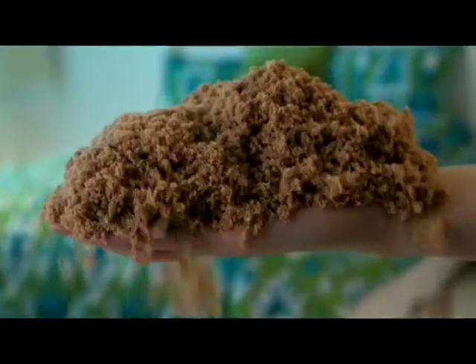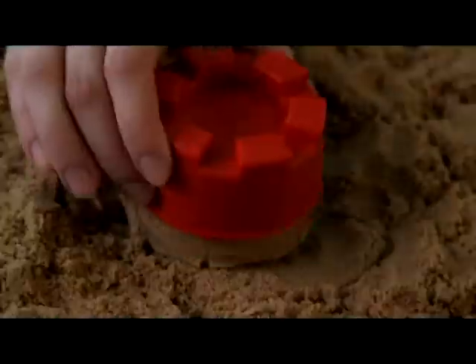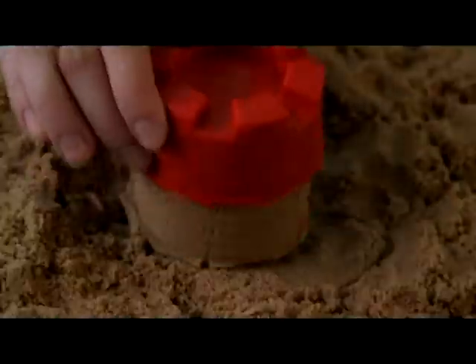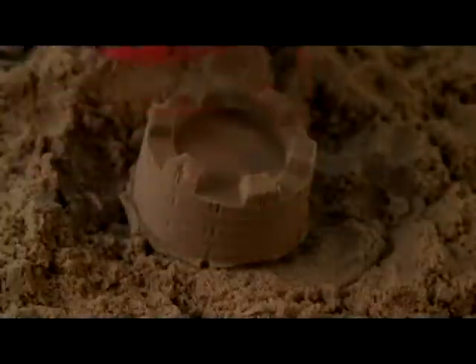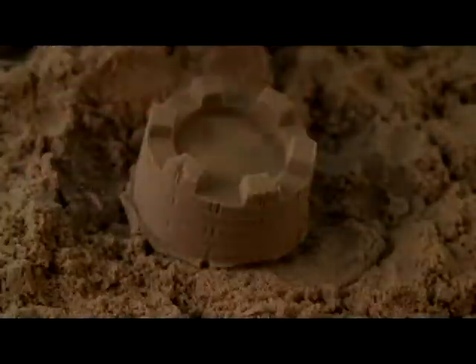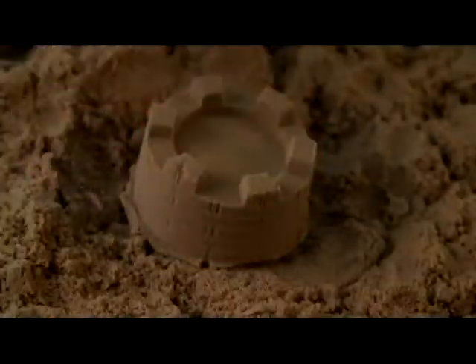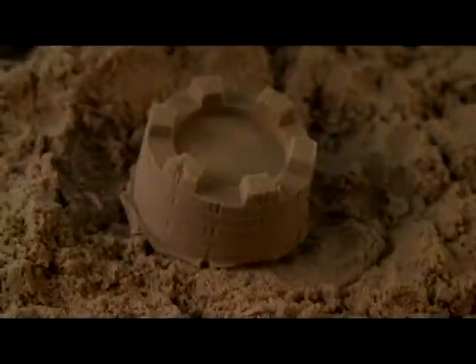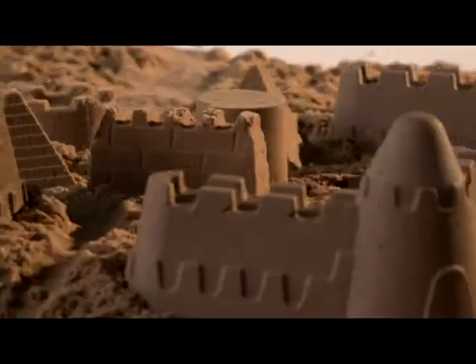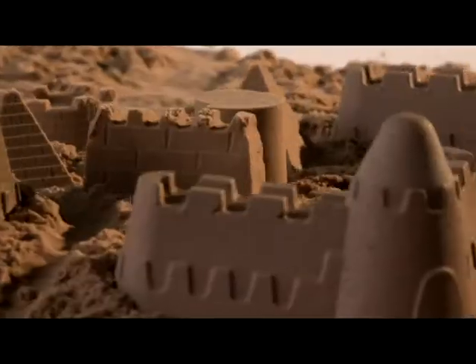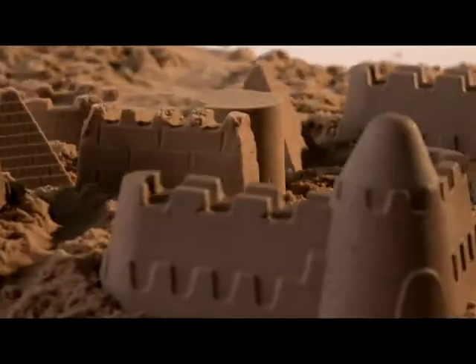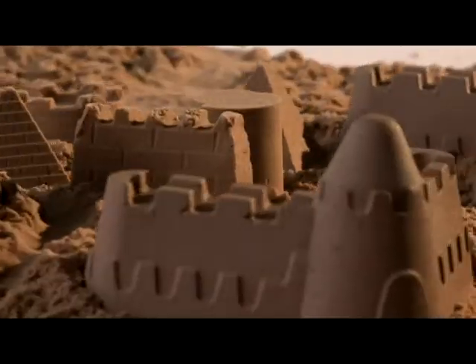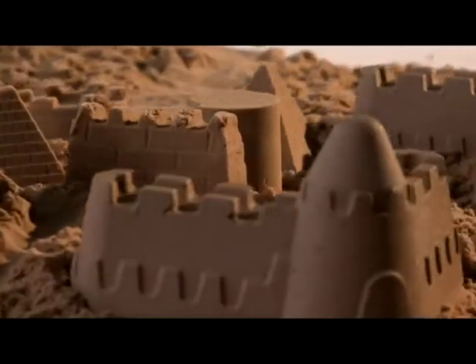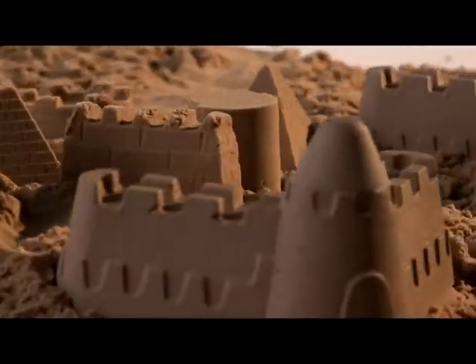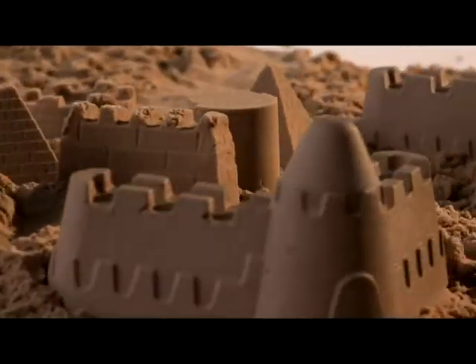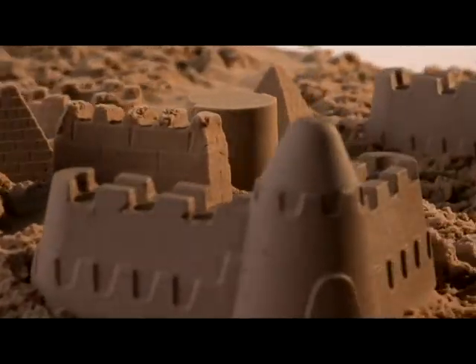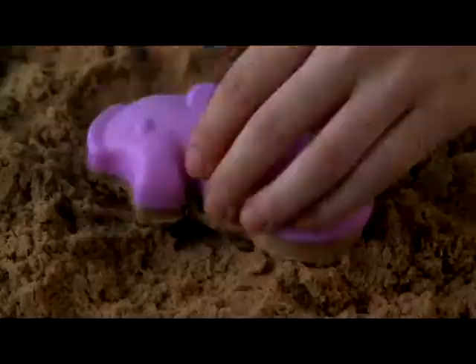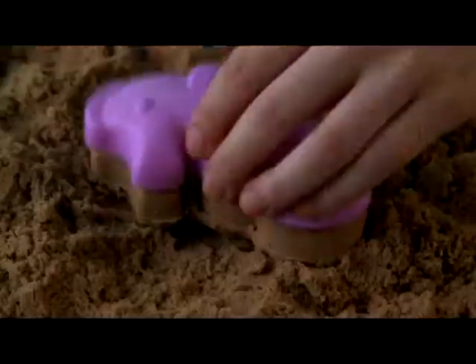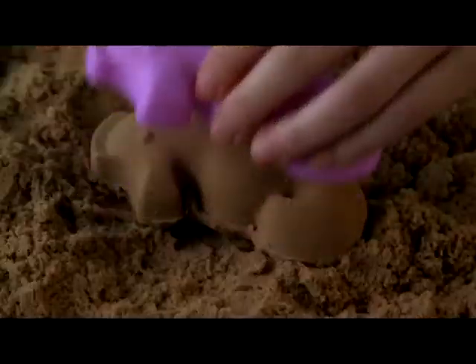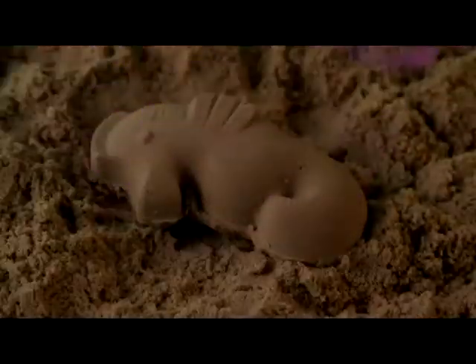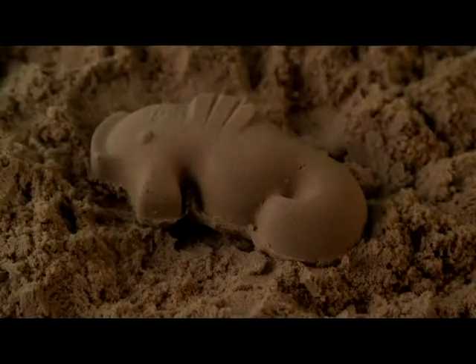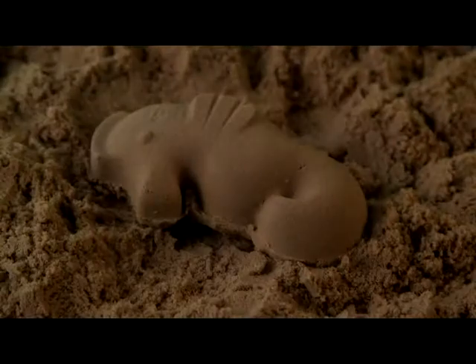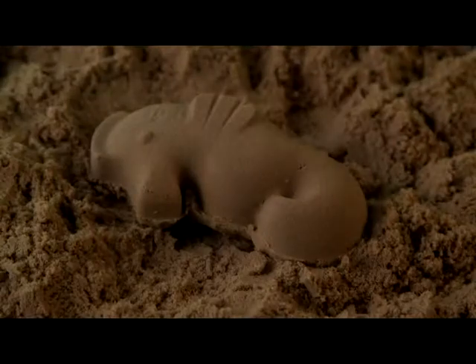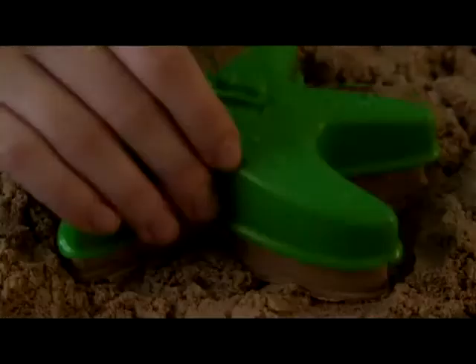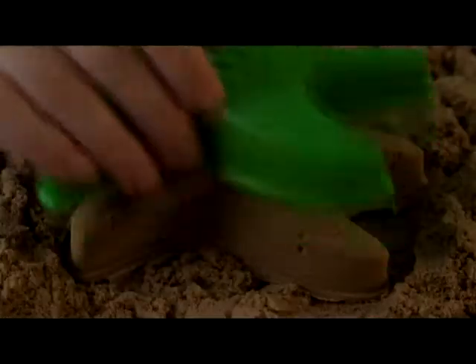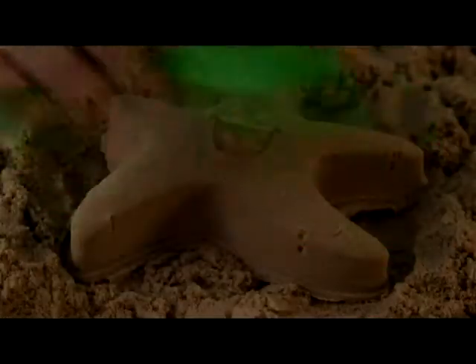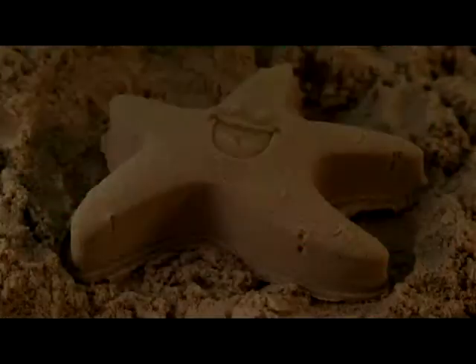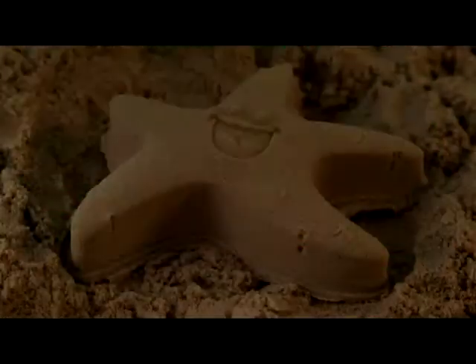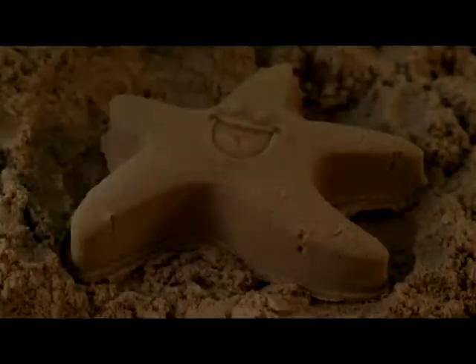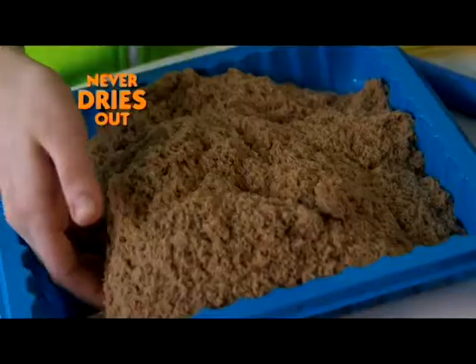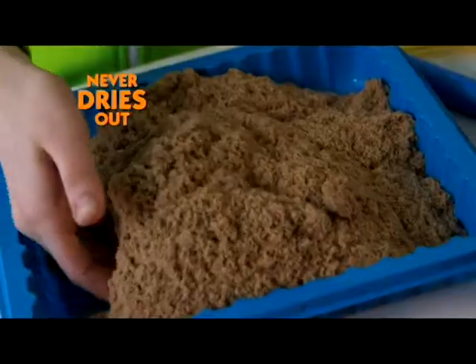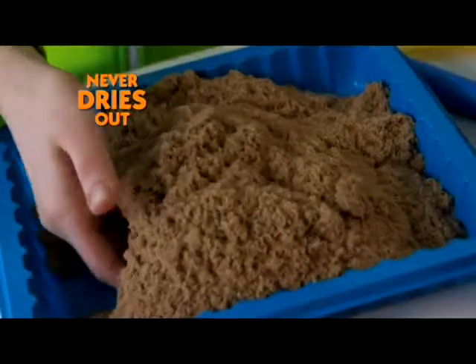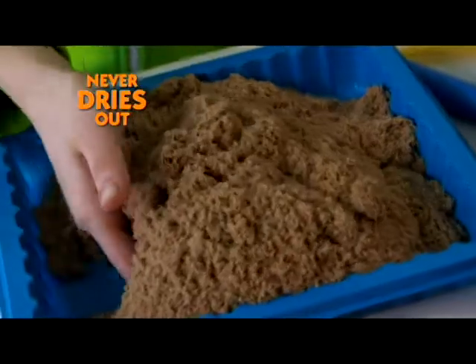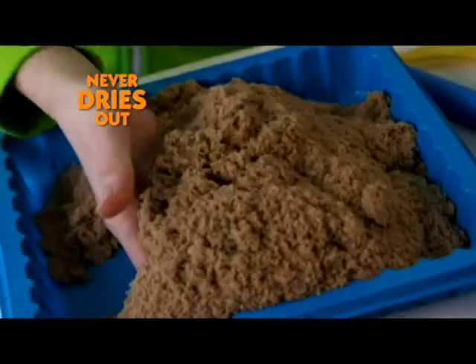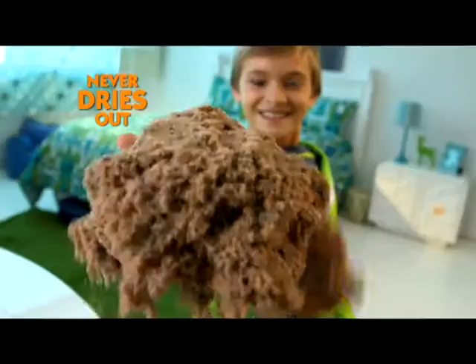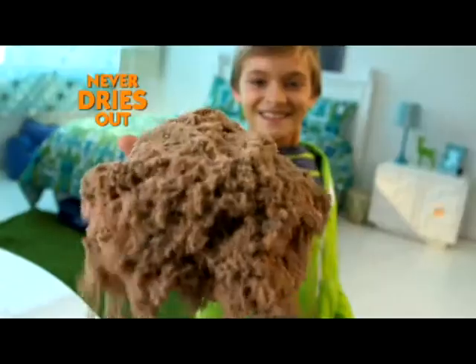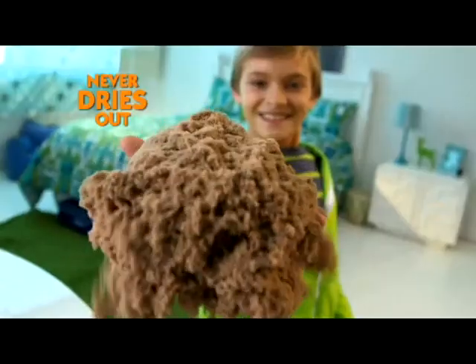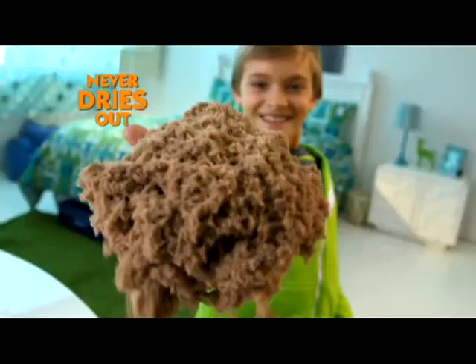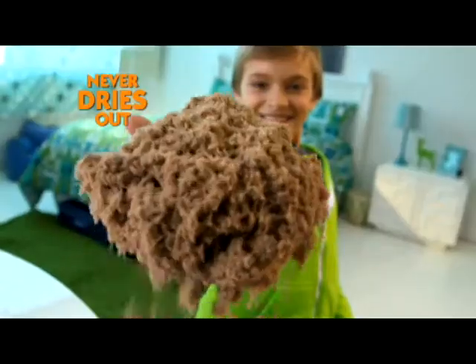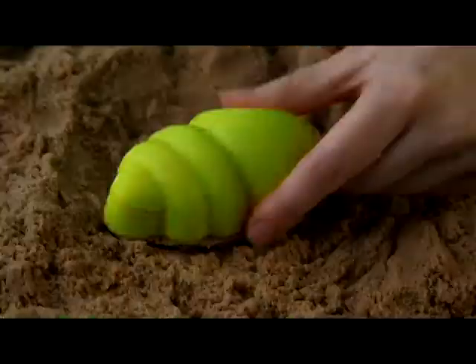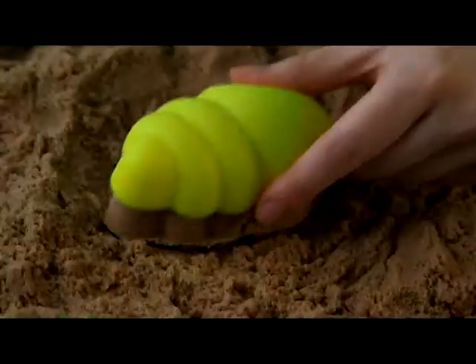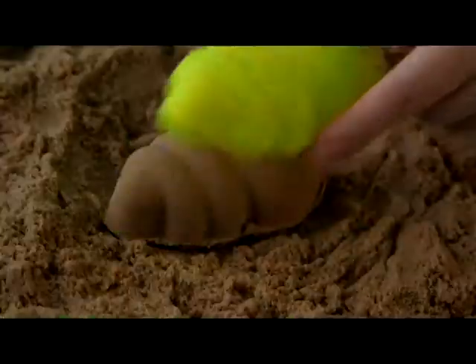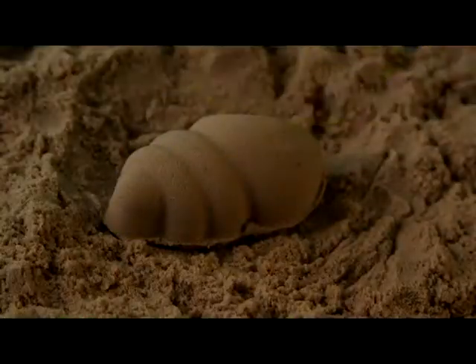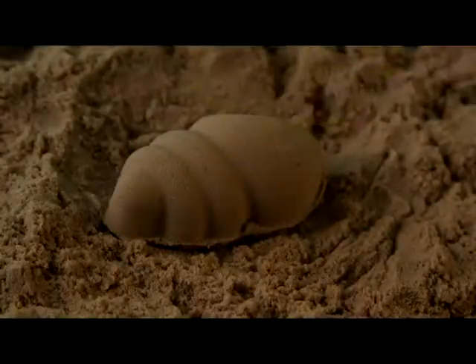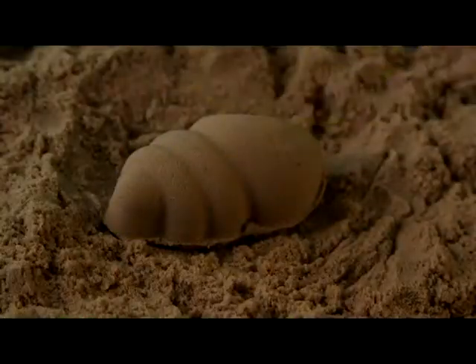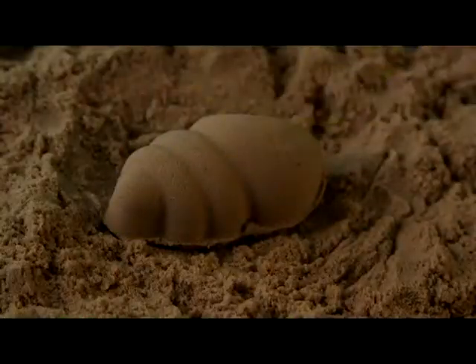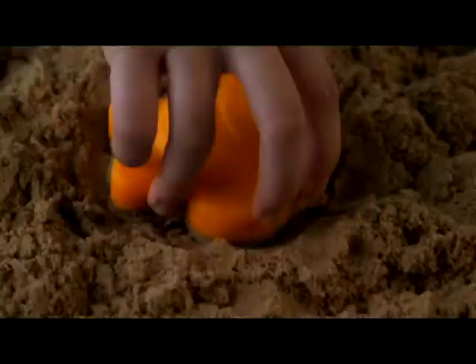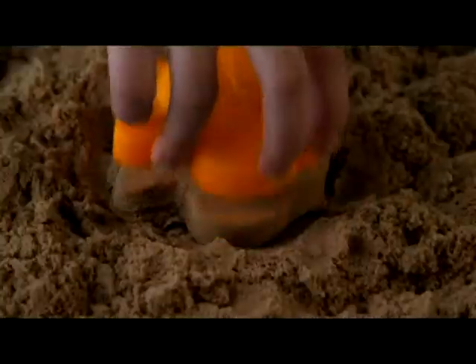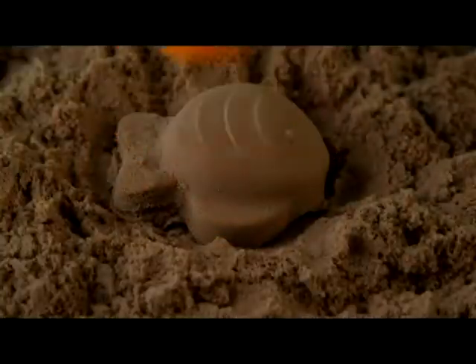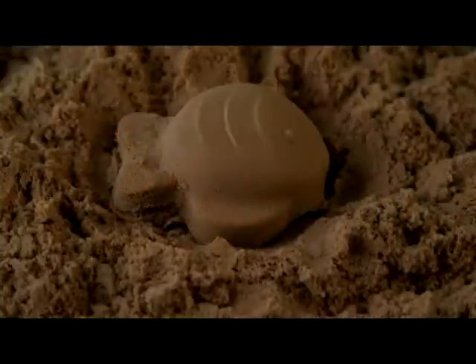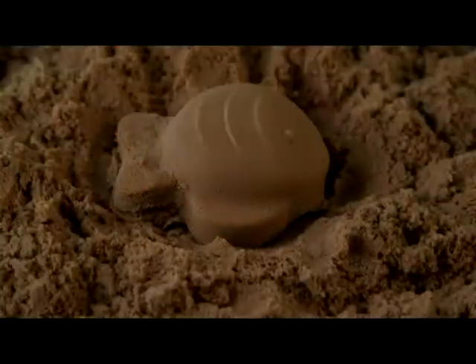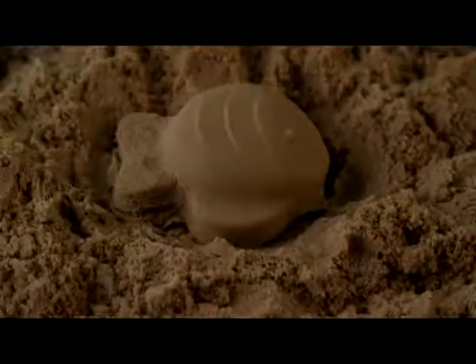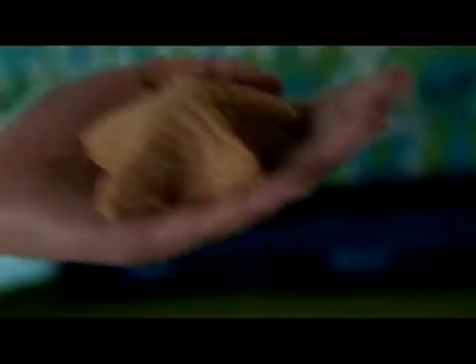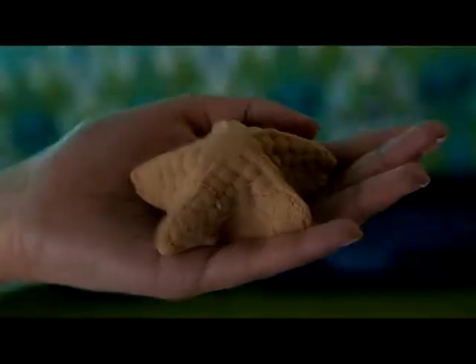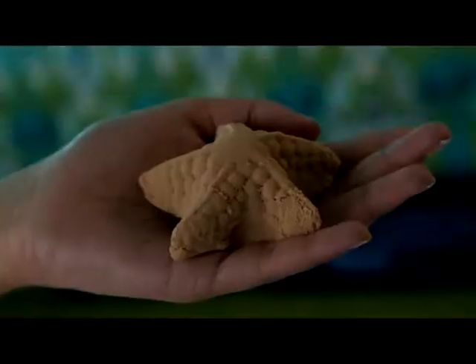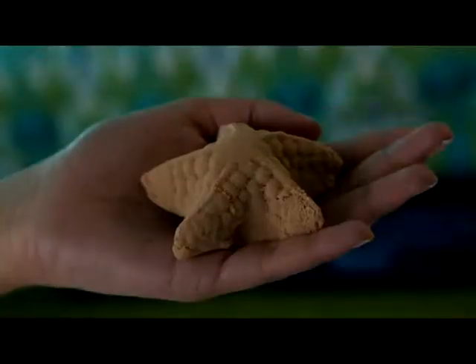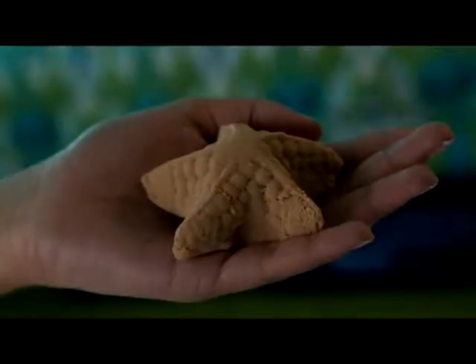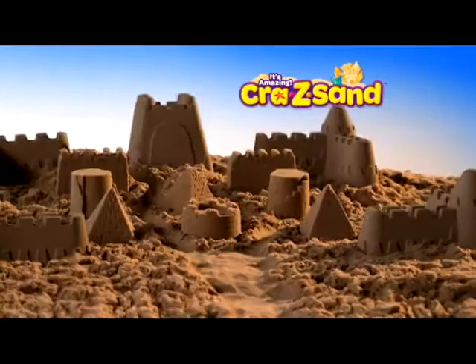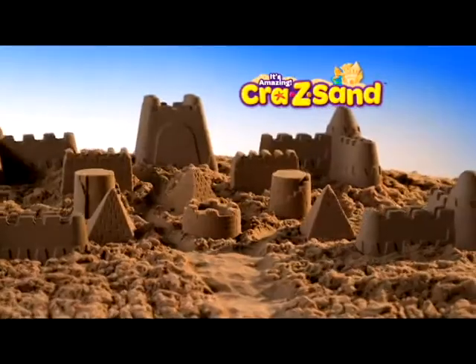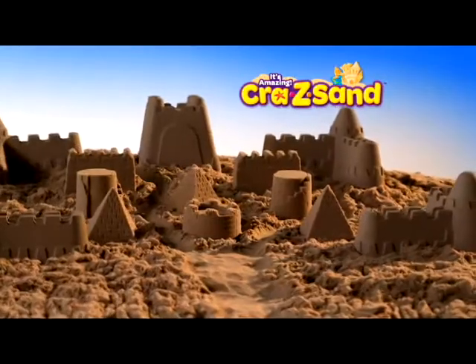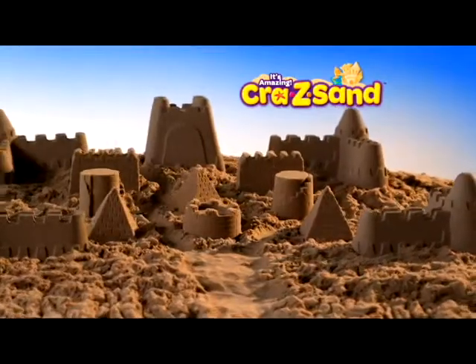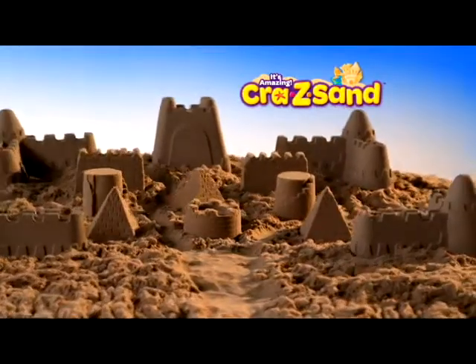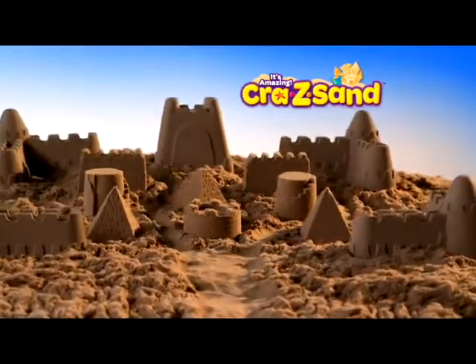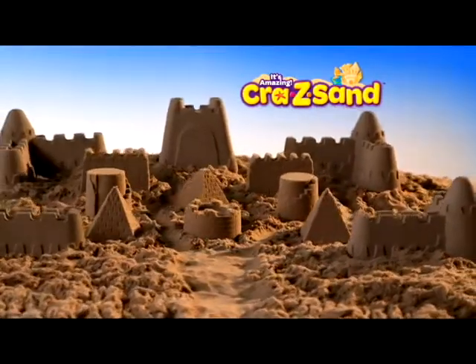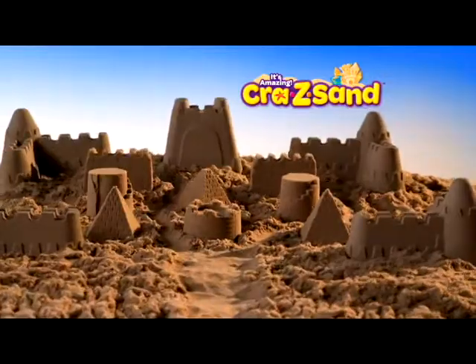It's fun to create crazy castles, sea creatures, and more! Crazy Sand never dries out! Use your own molds to create anything you want! The sand abilities are endless!